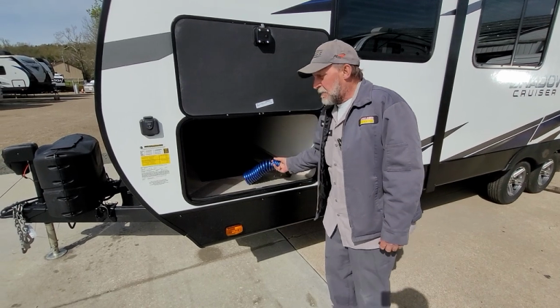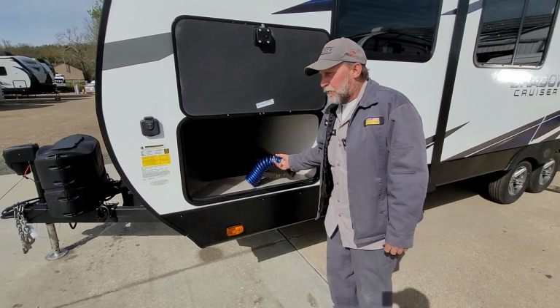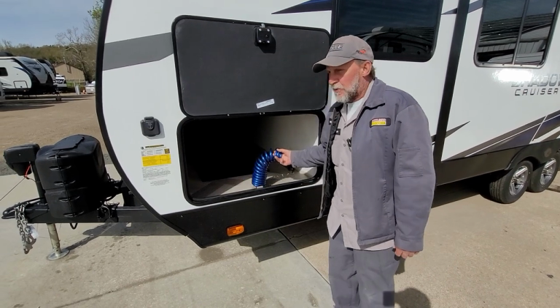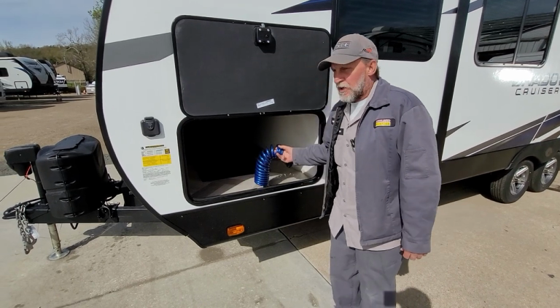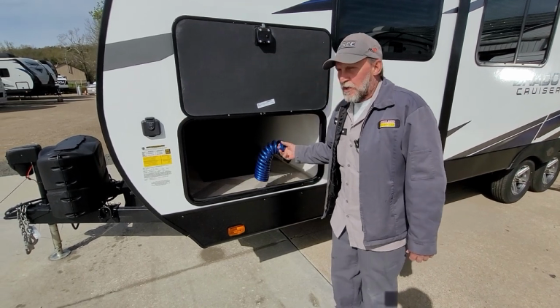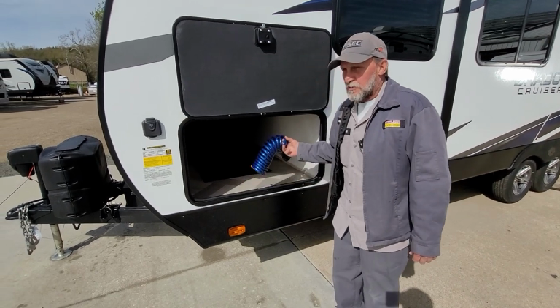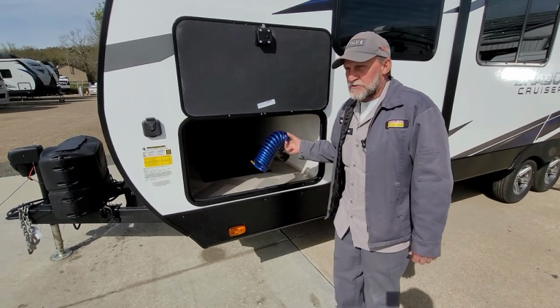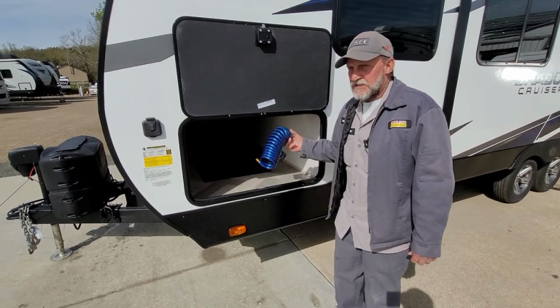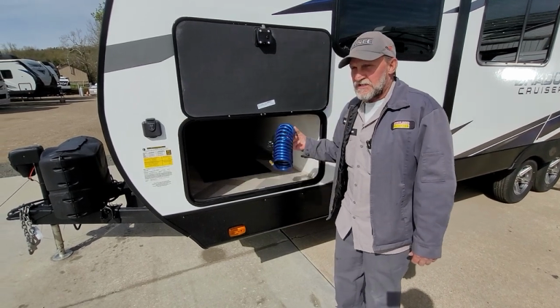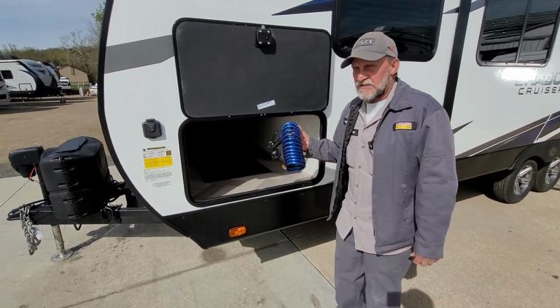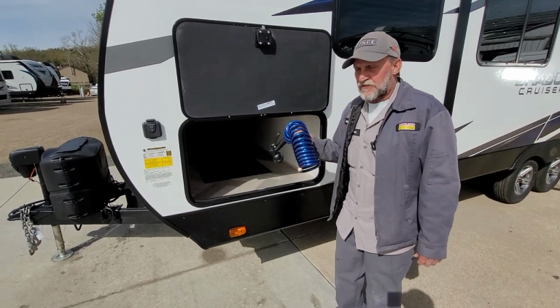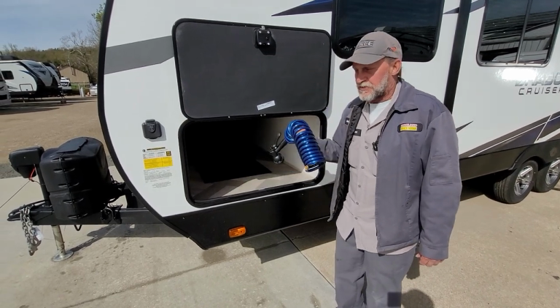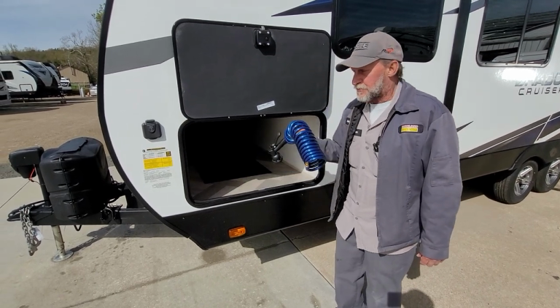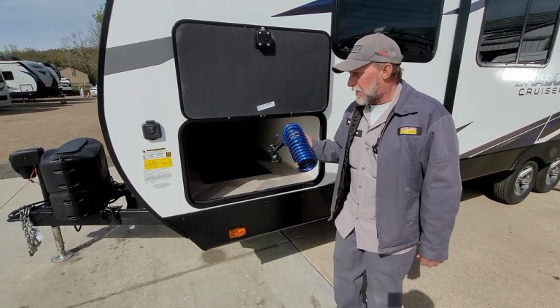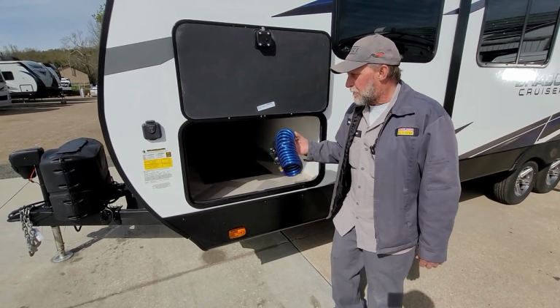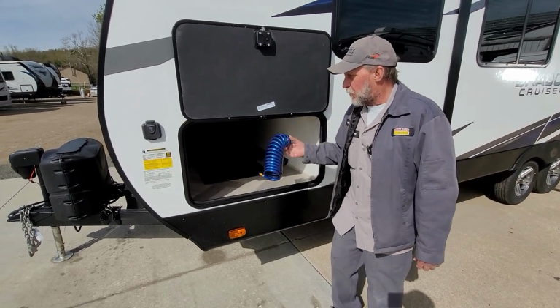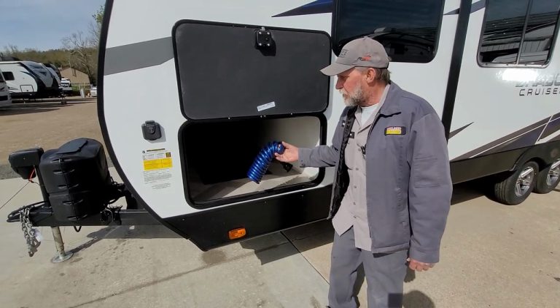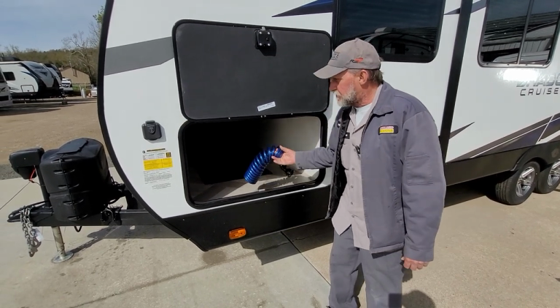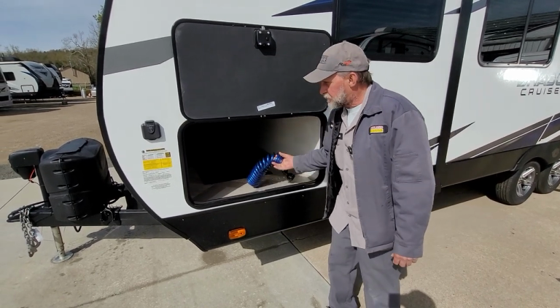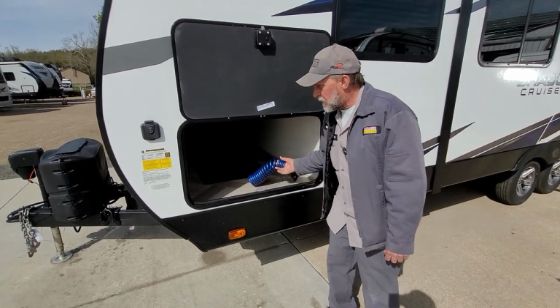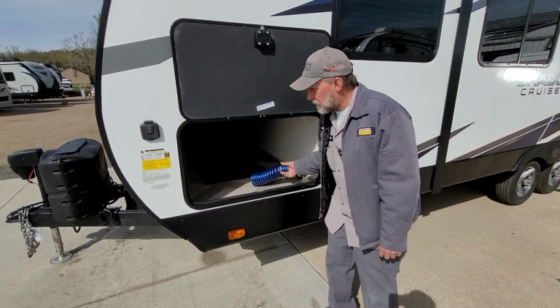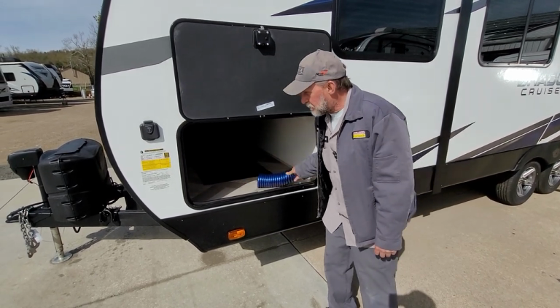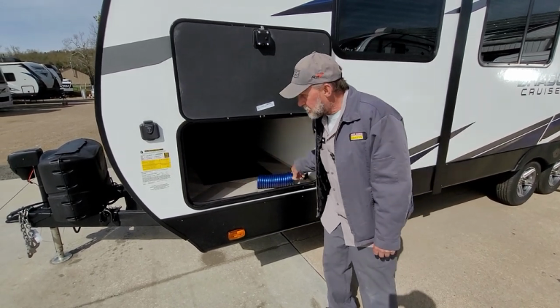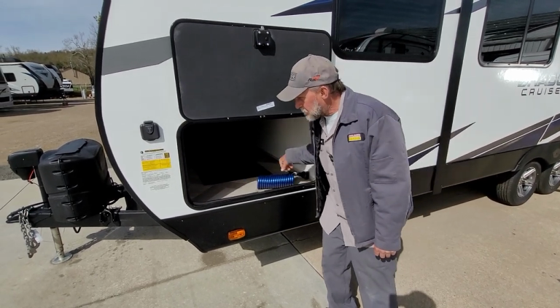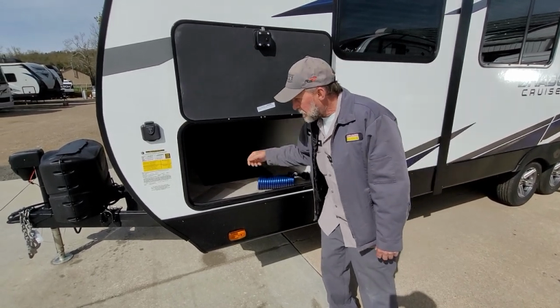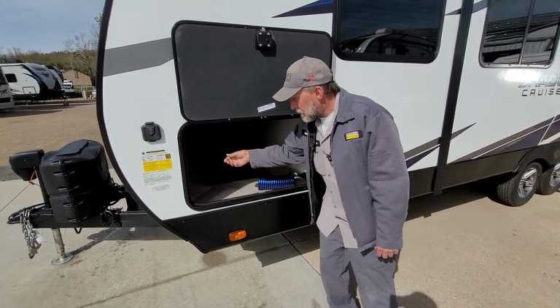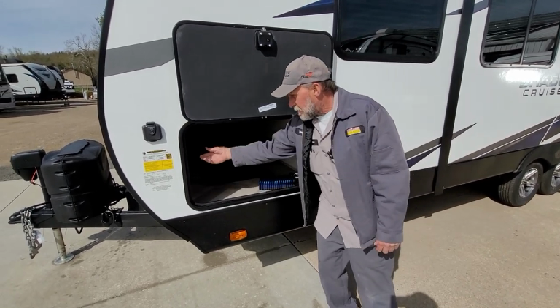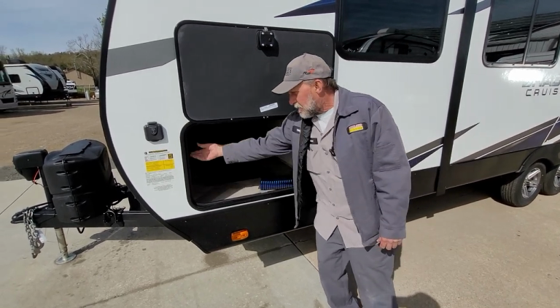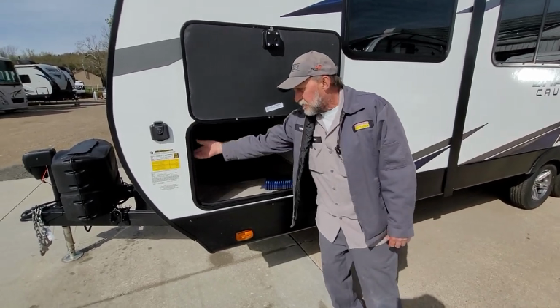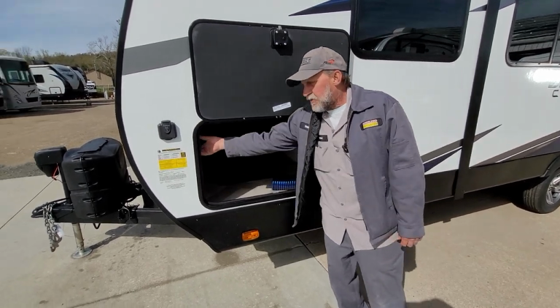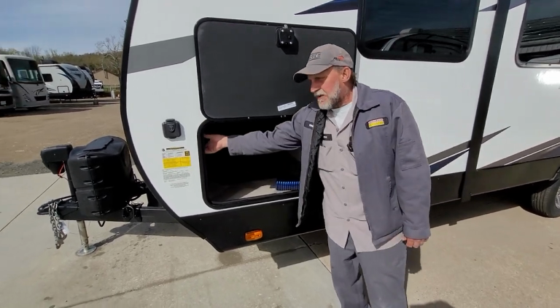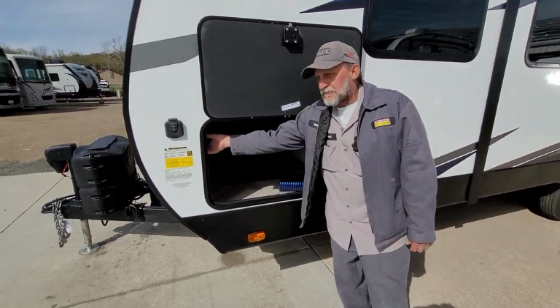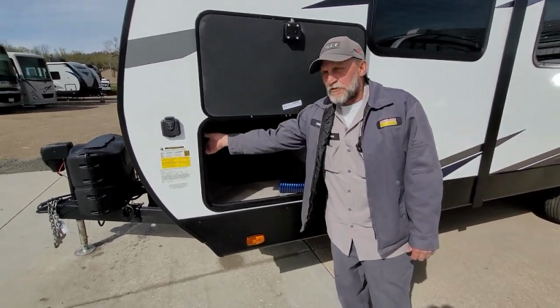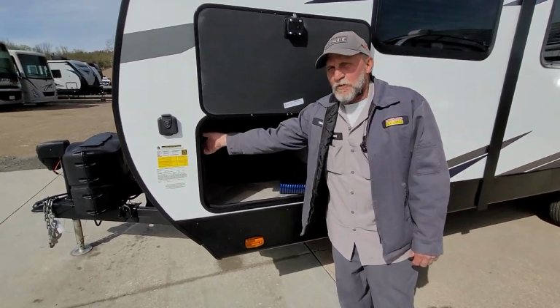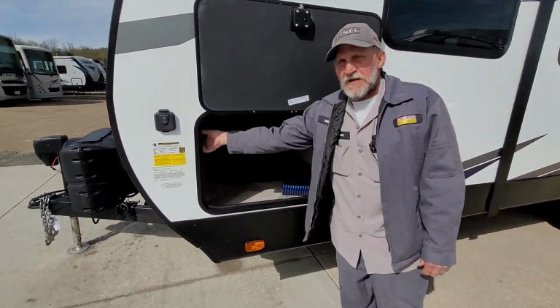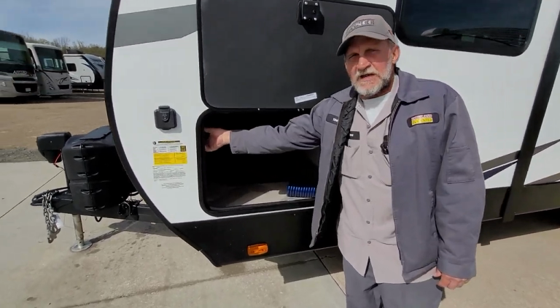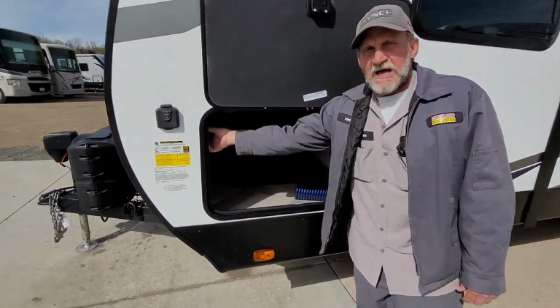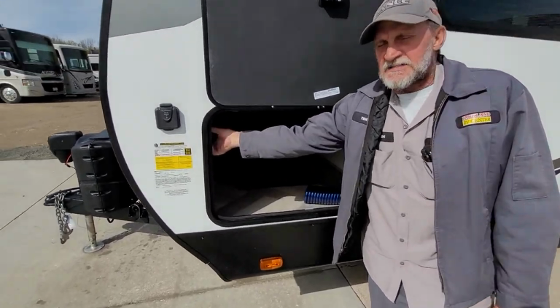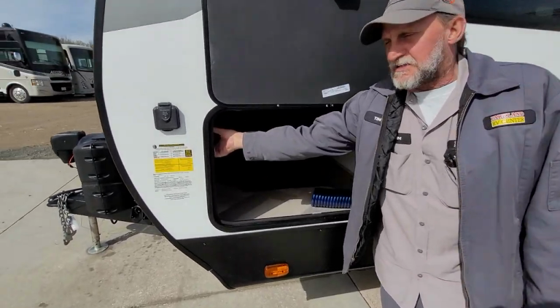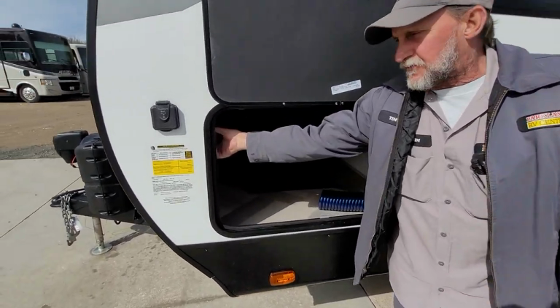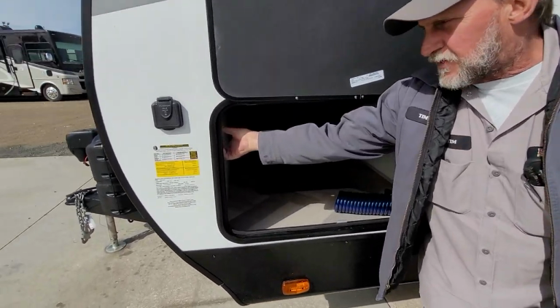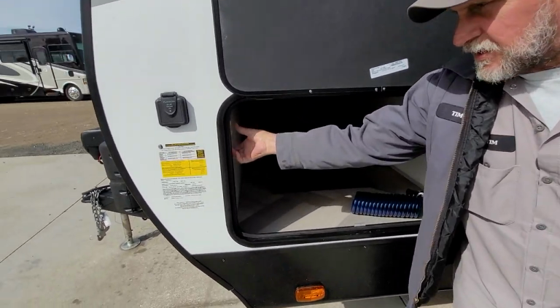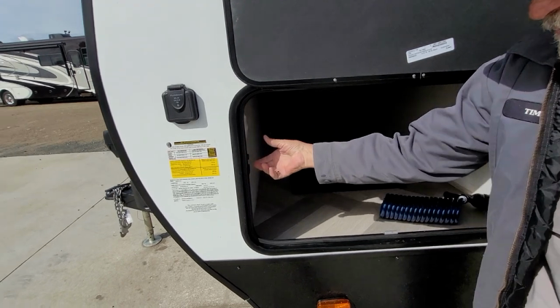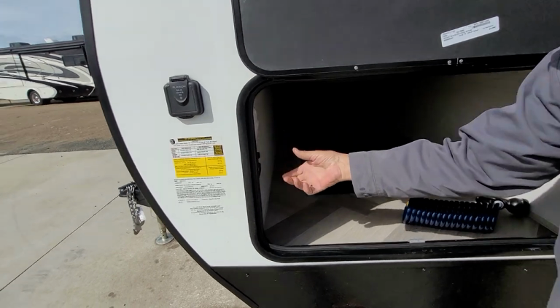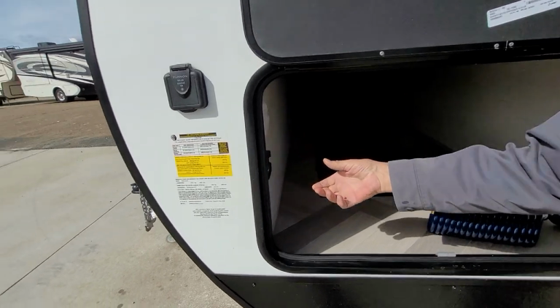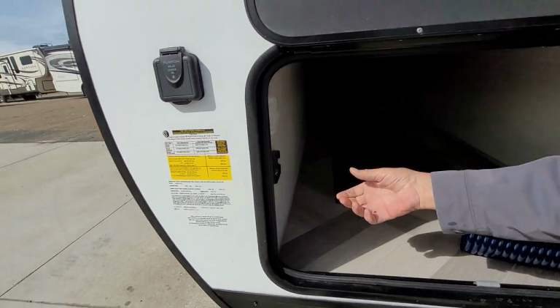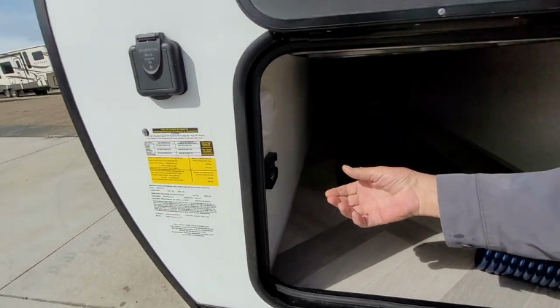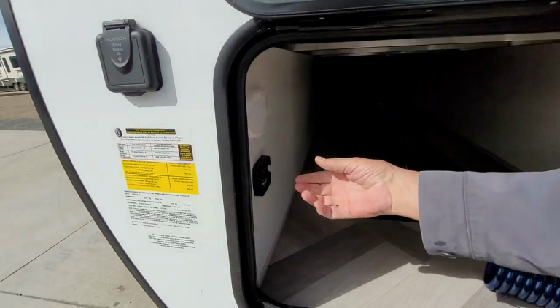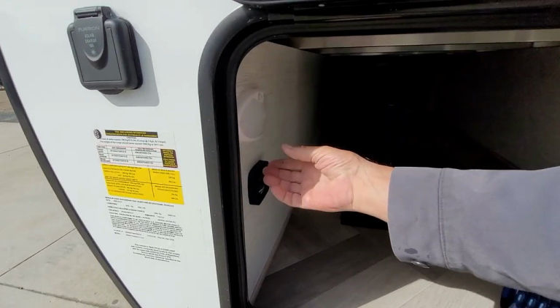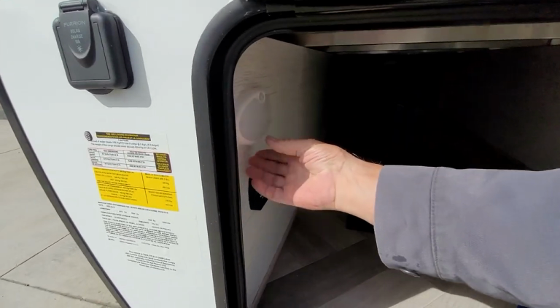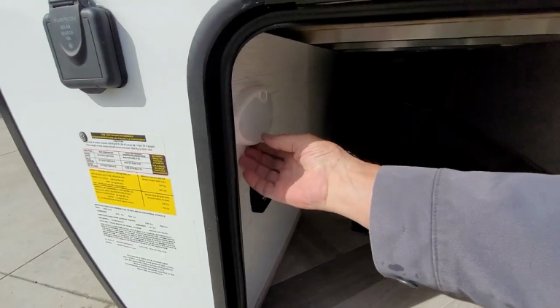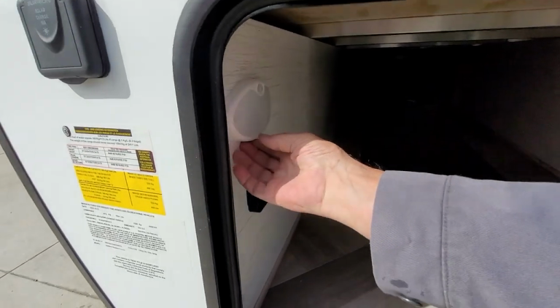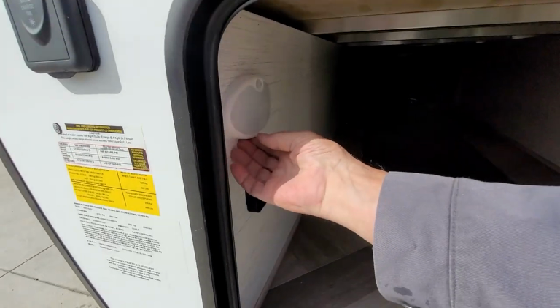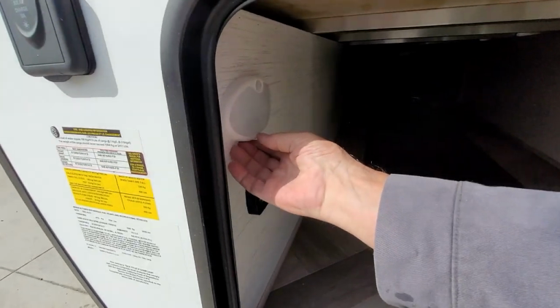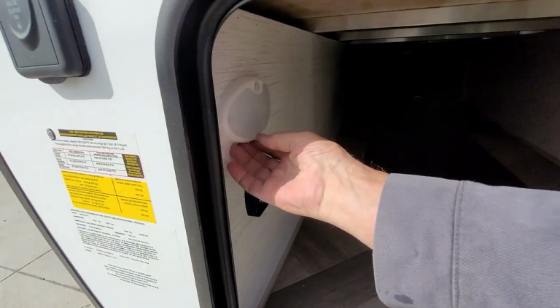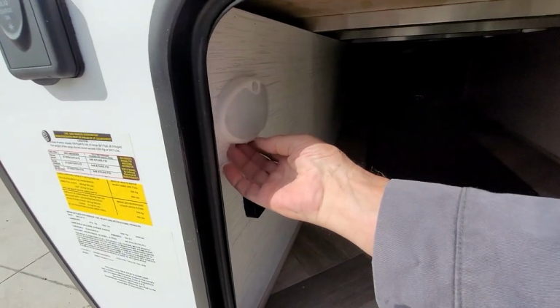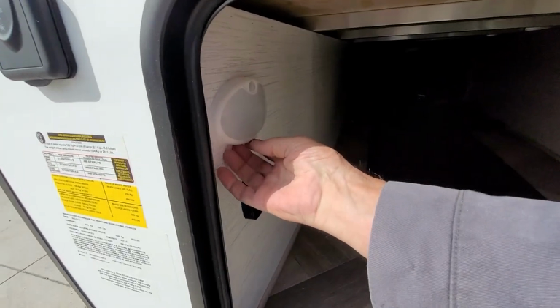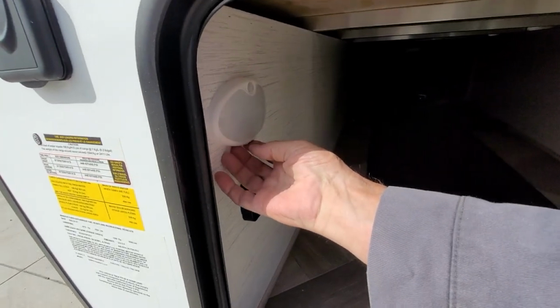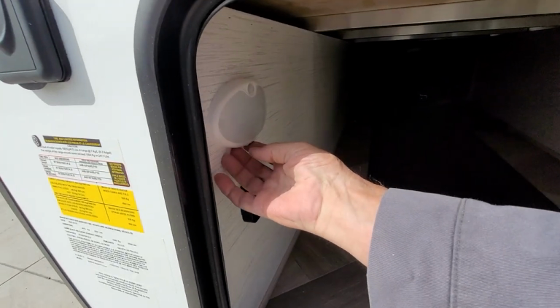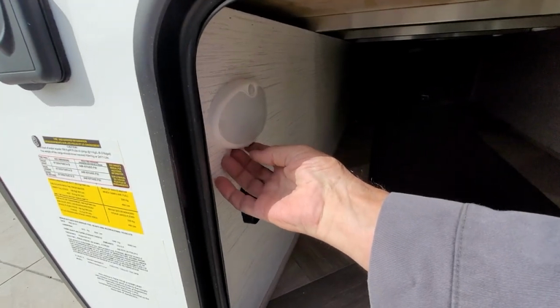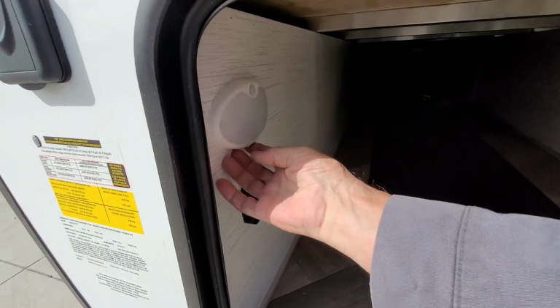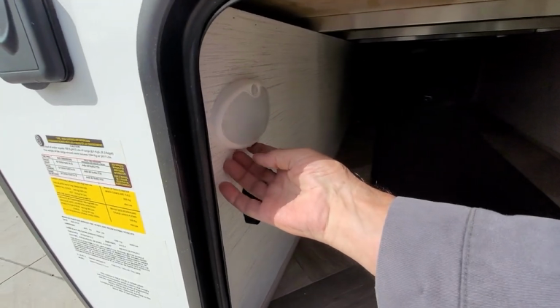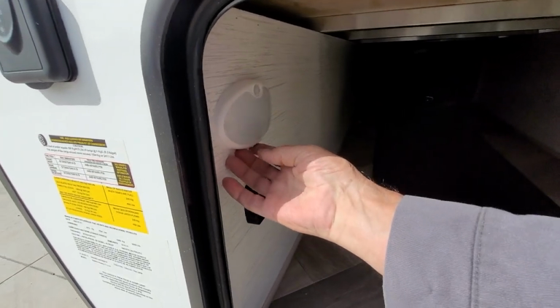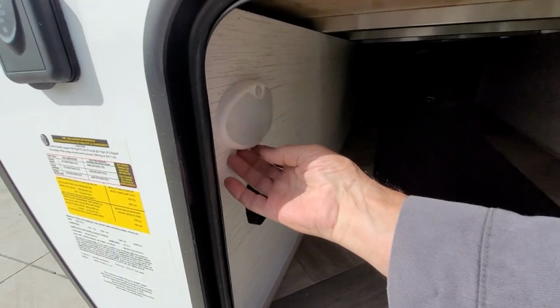The sprayport hose is for the spray port on the trailer. You have two-way lights in the front compartment — they can be on one way or the other.